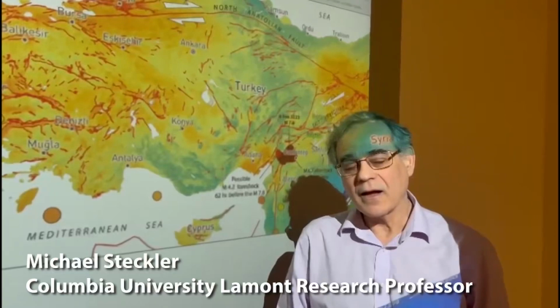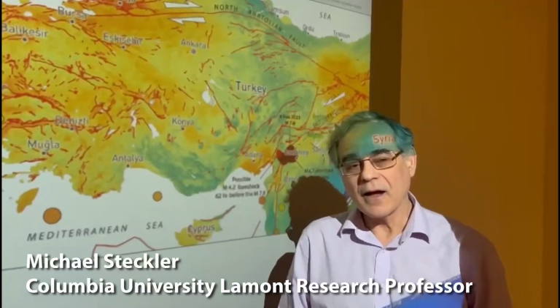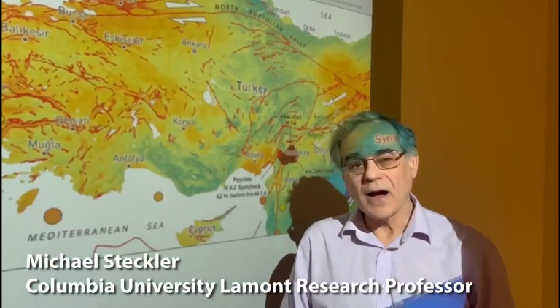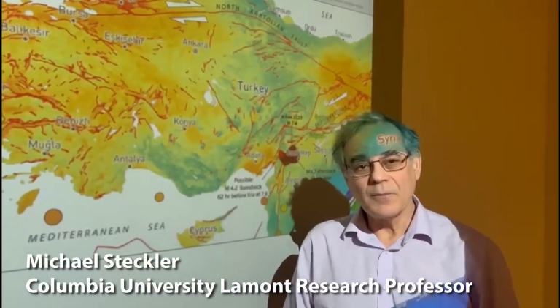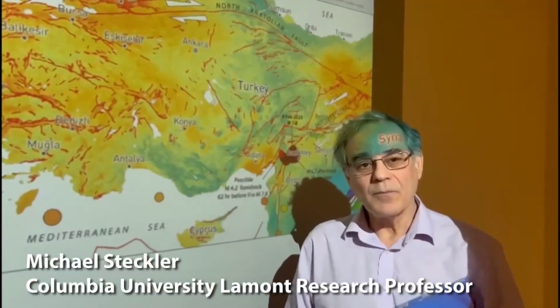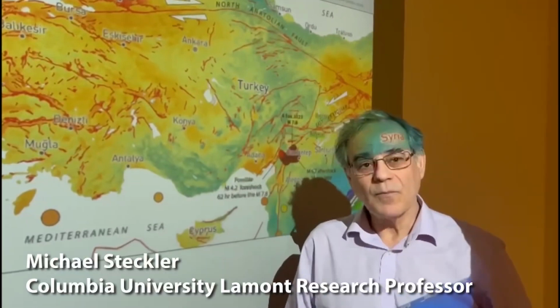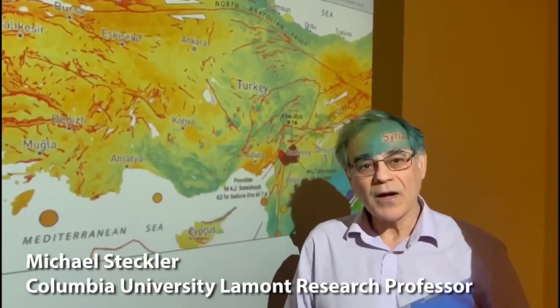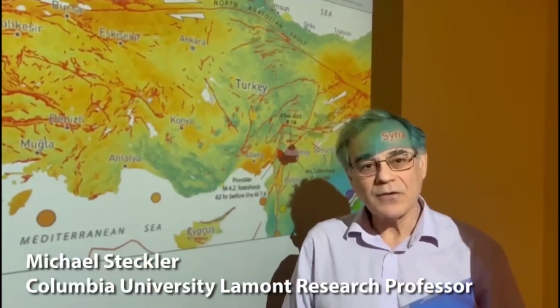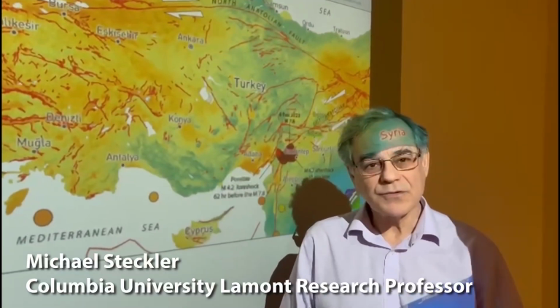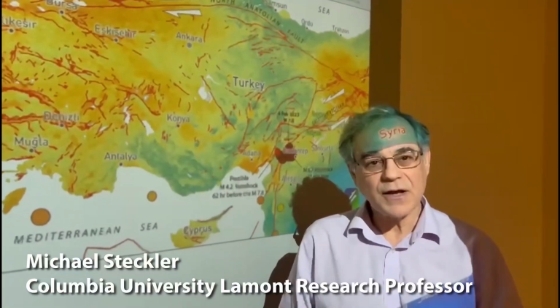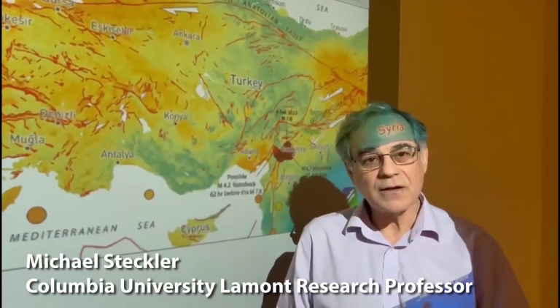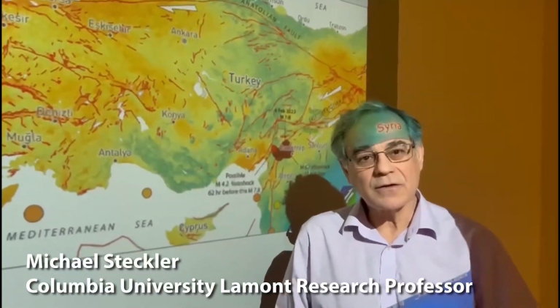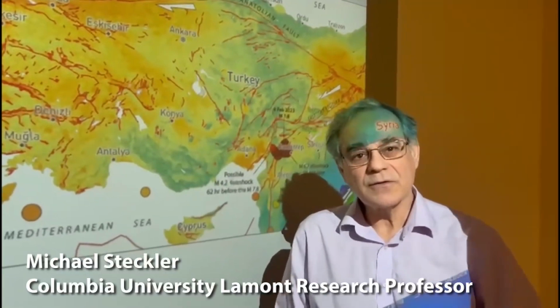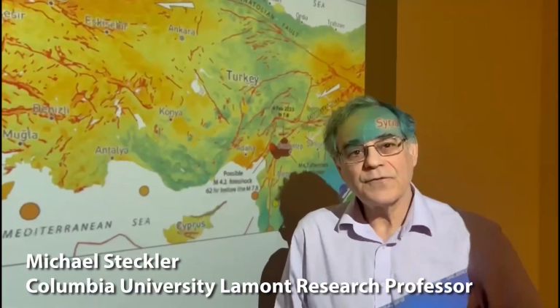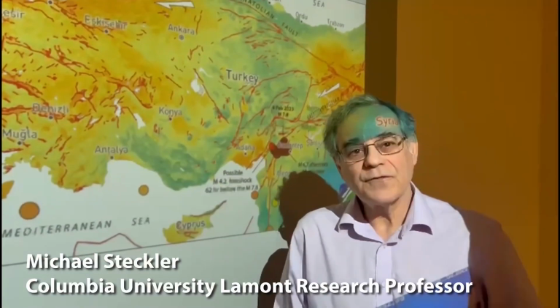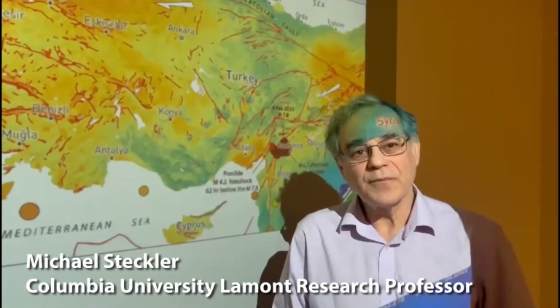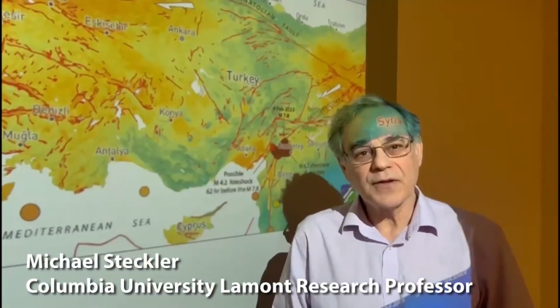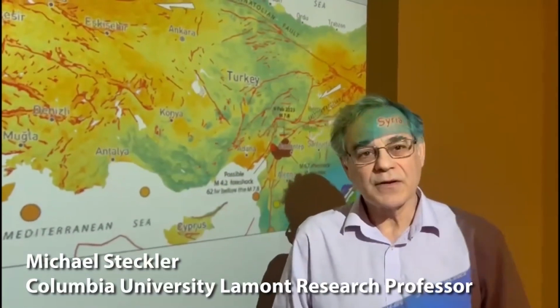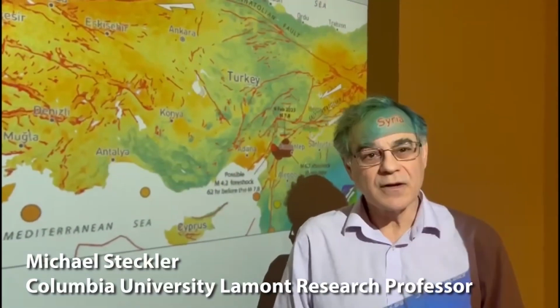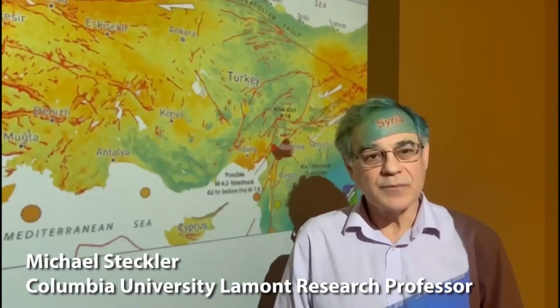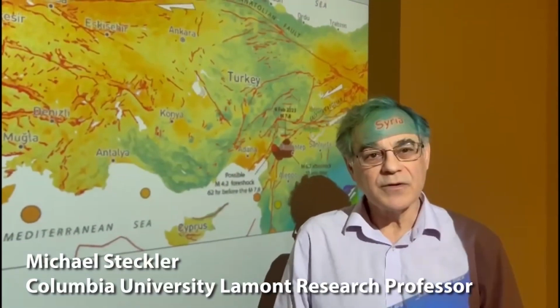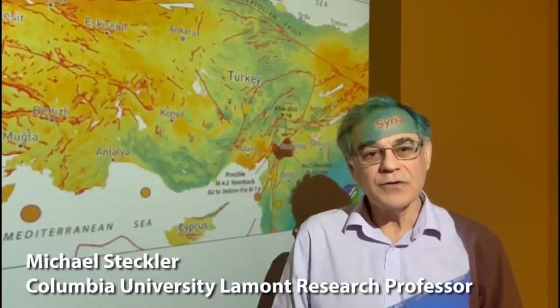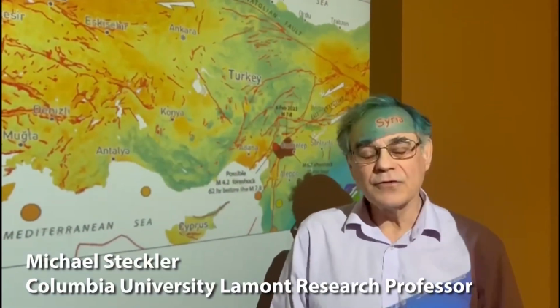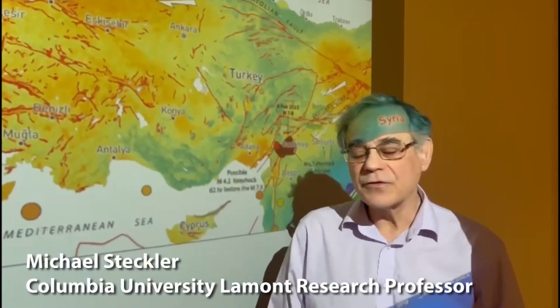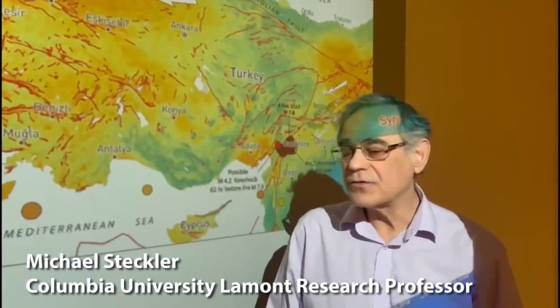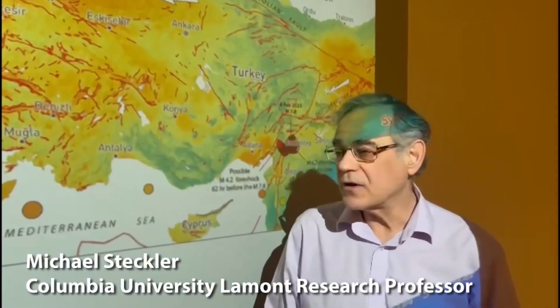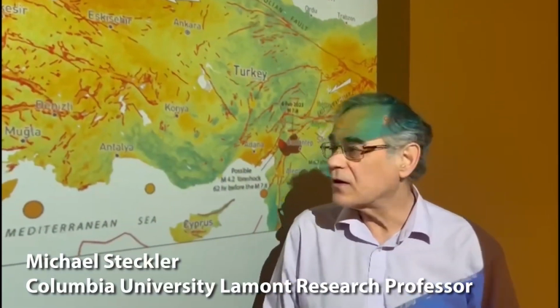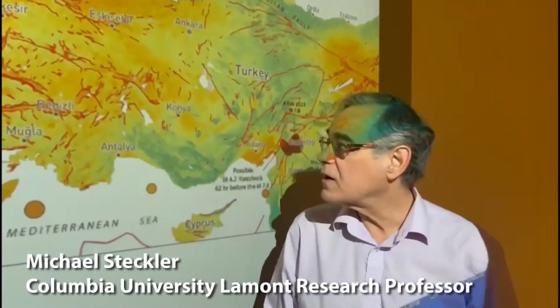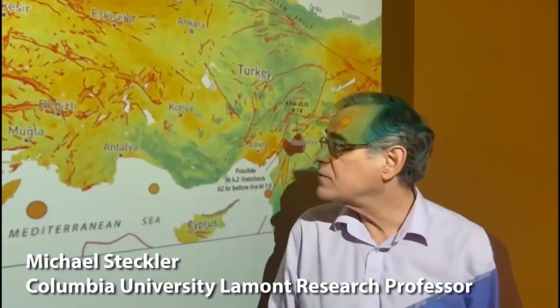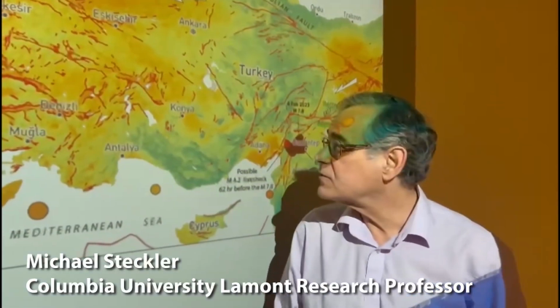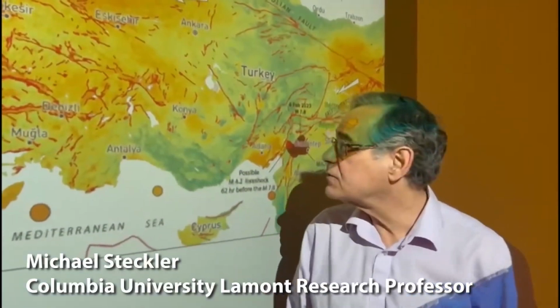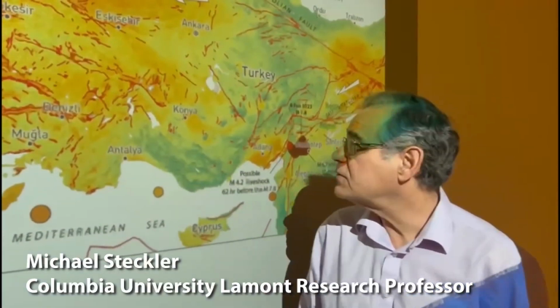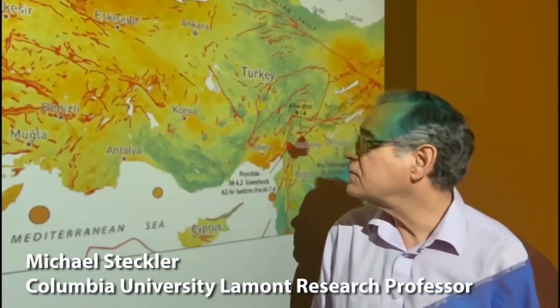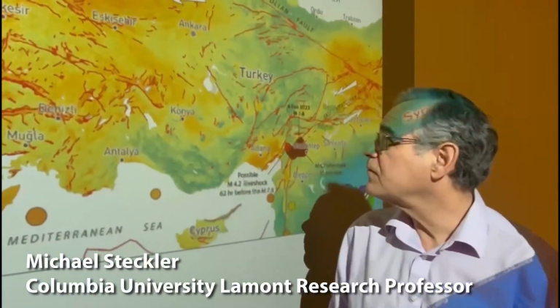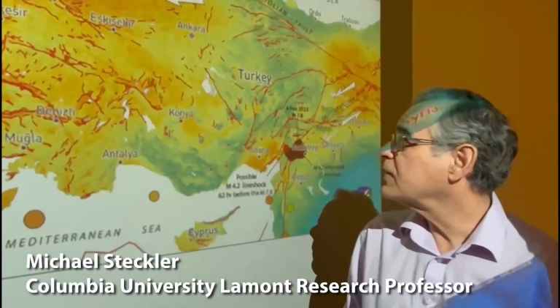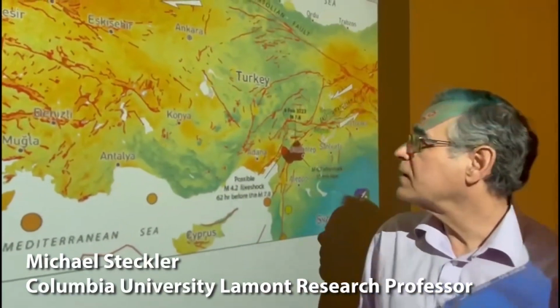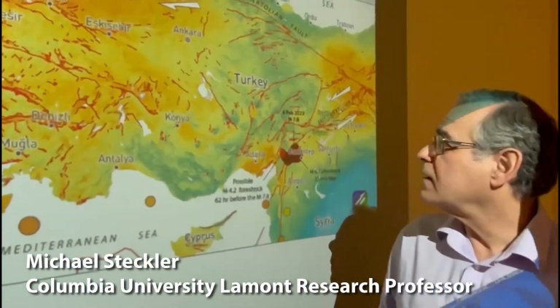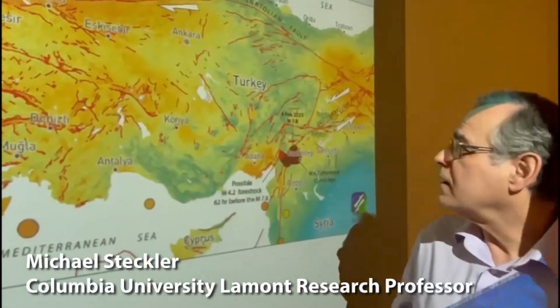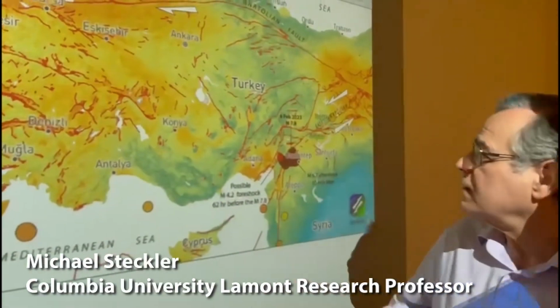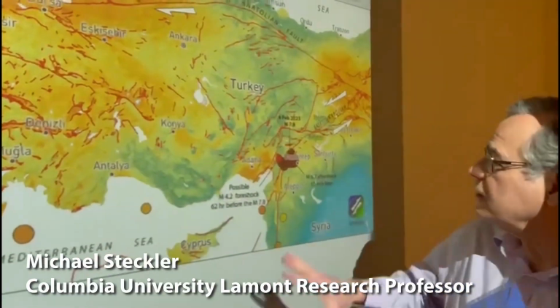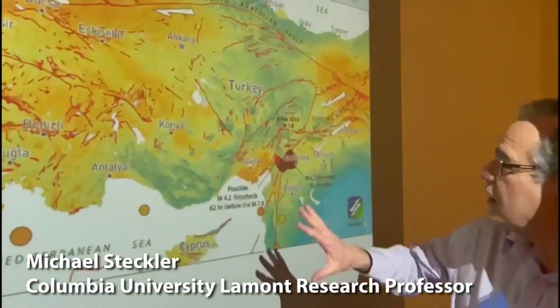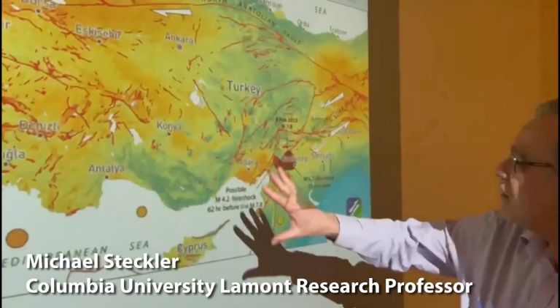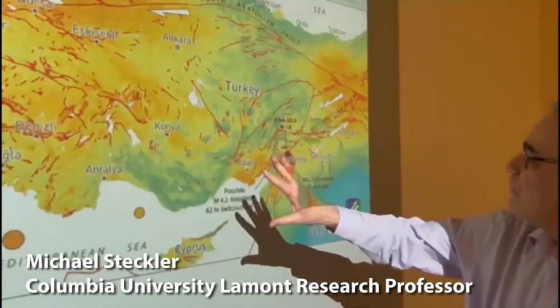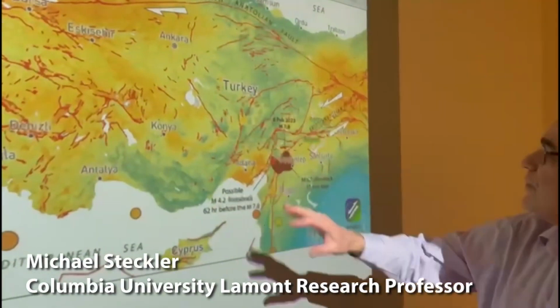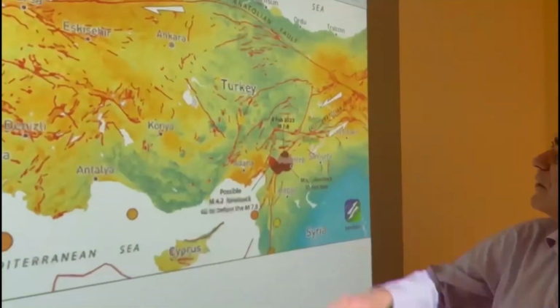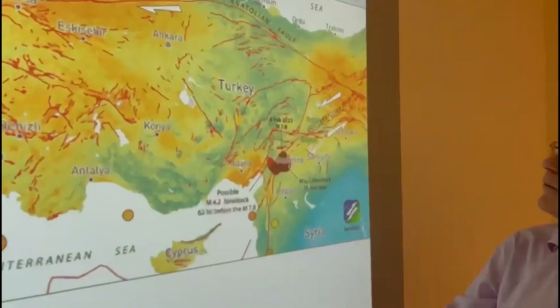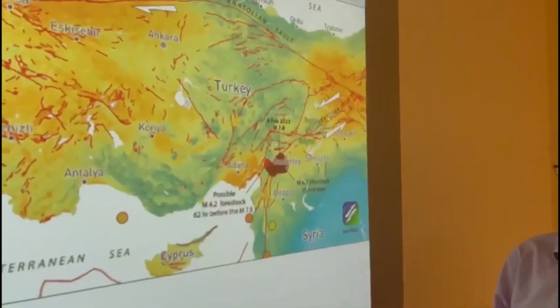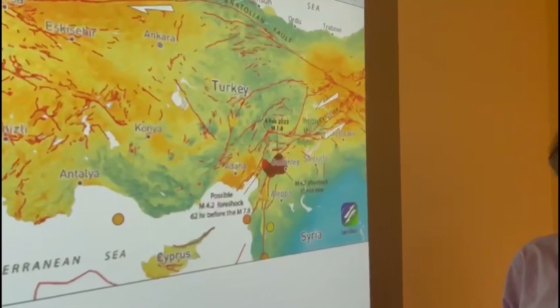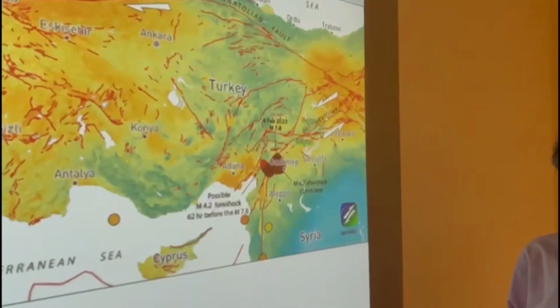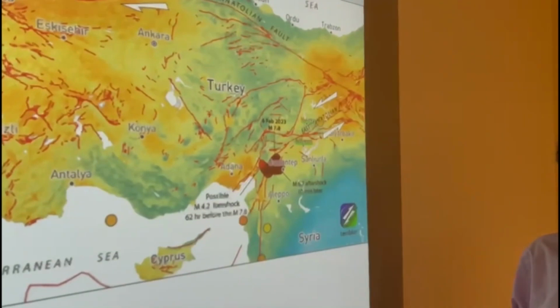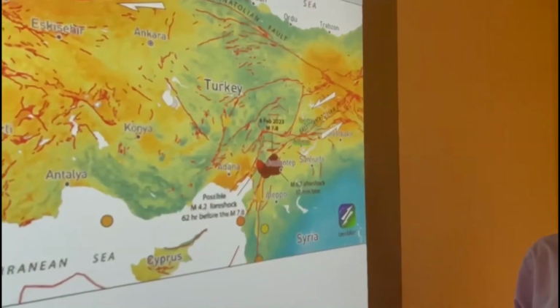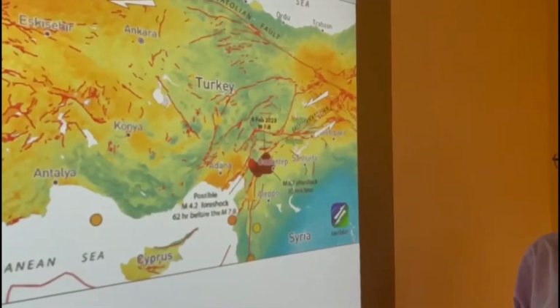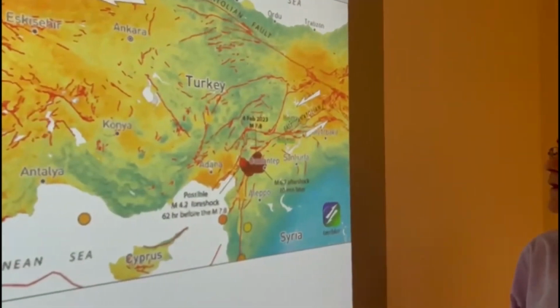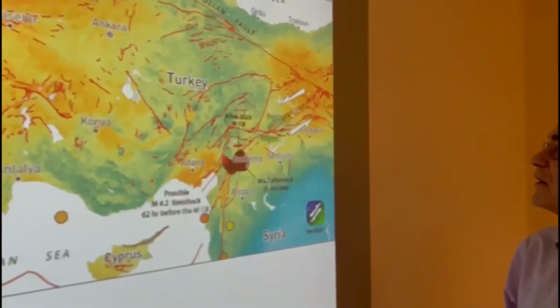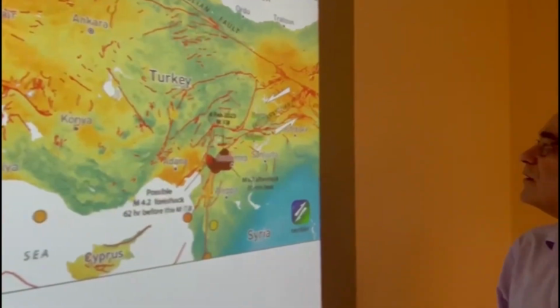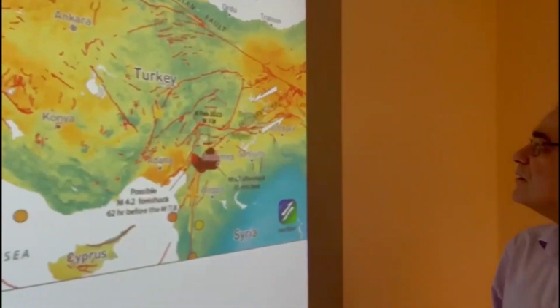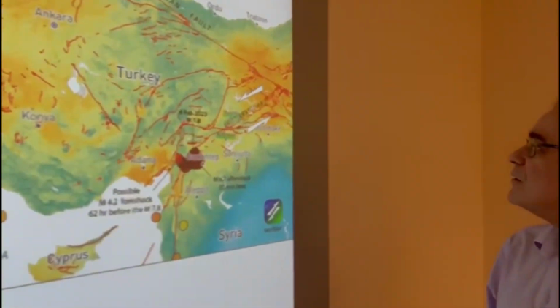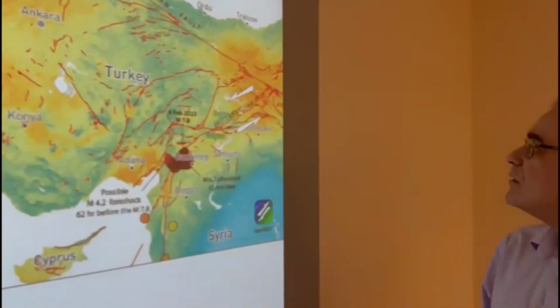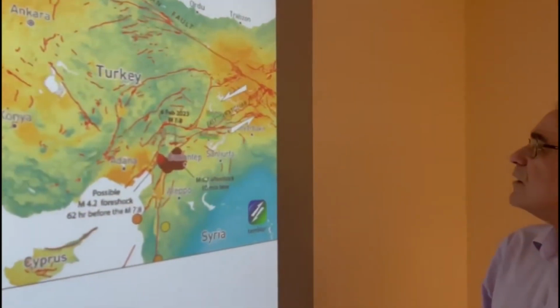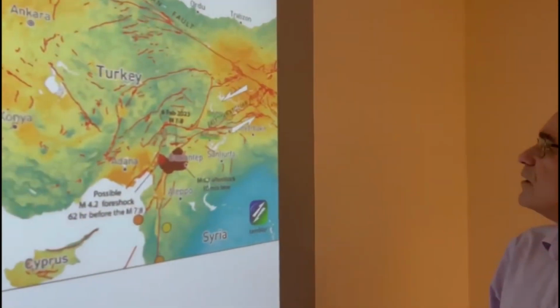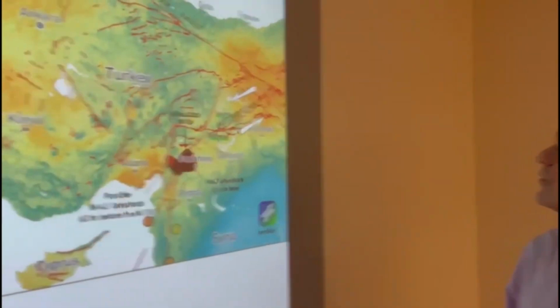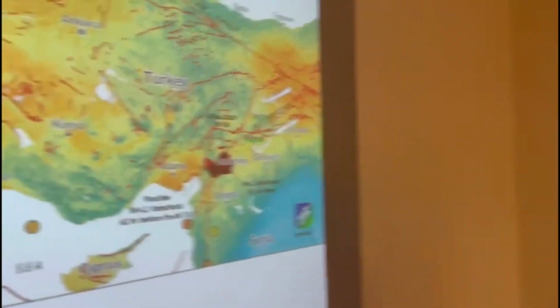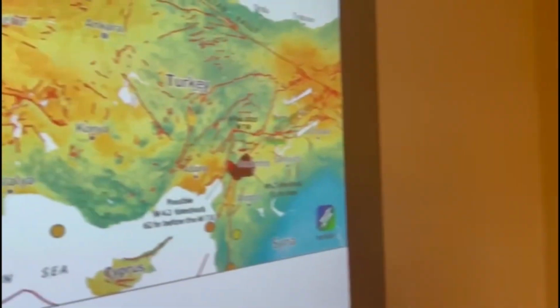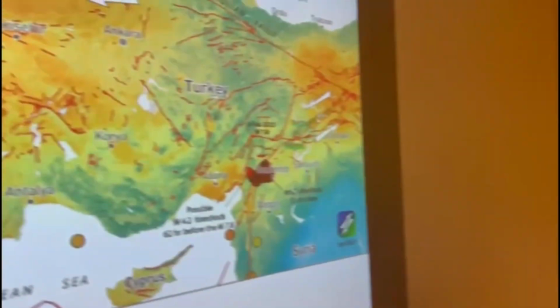Hi, I'm Michael Steckler from the Columbia University Climate School, and I have been working in Turkey.